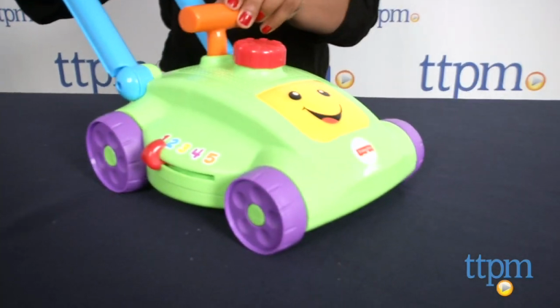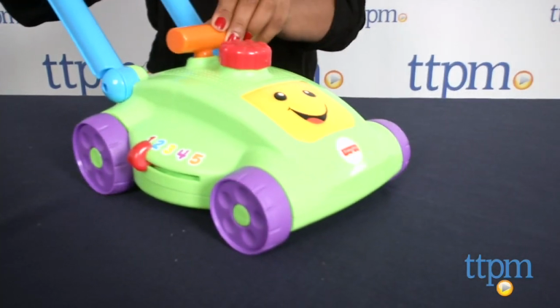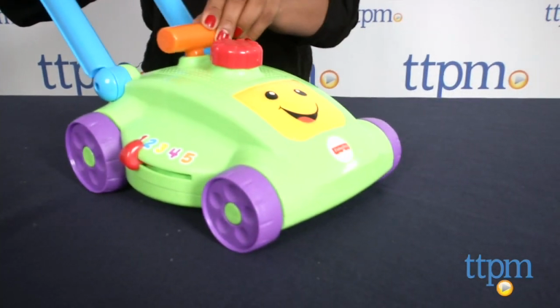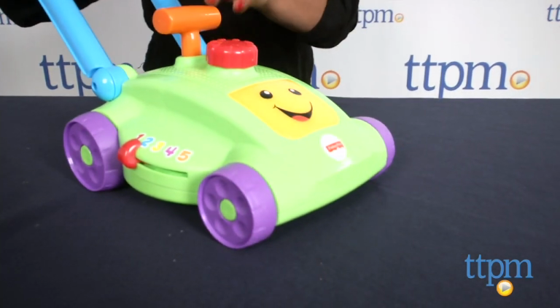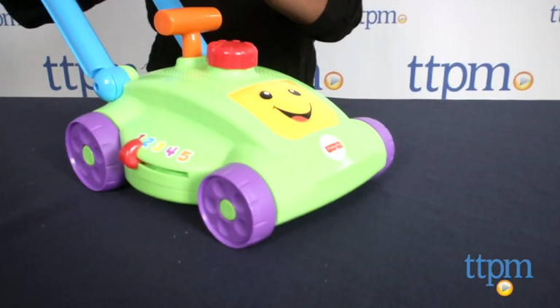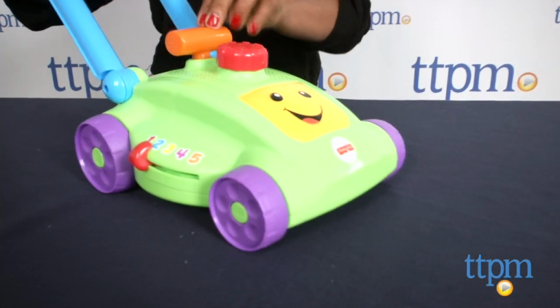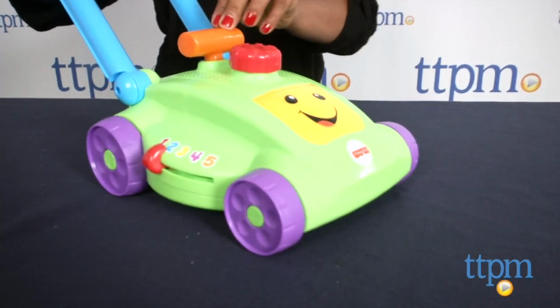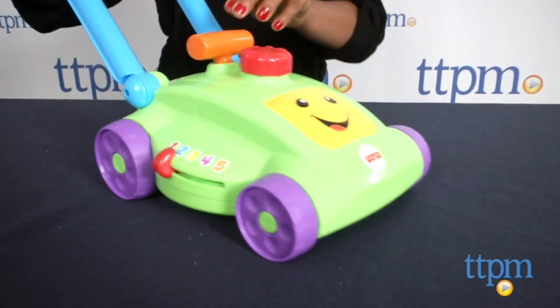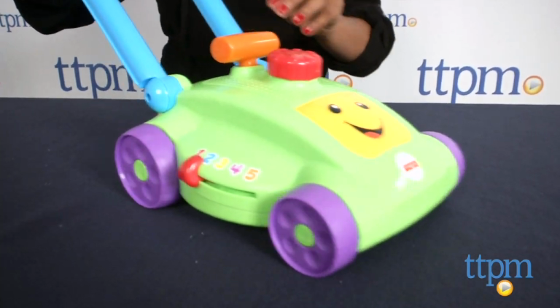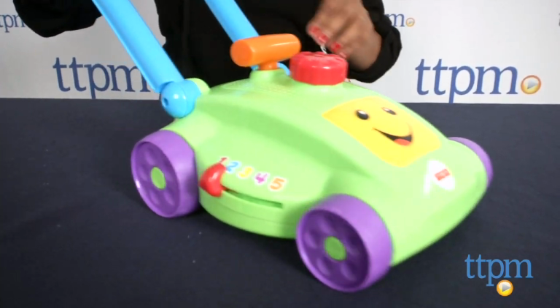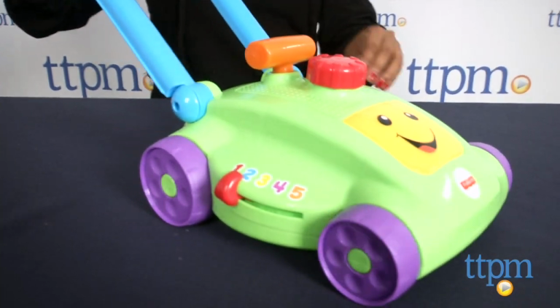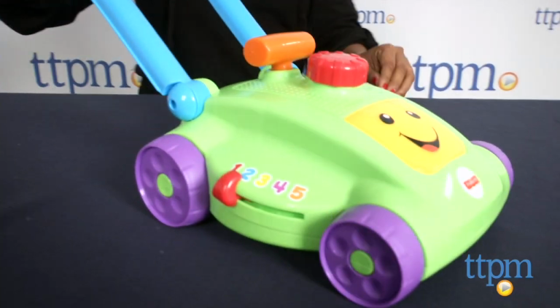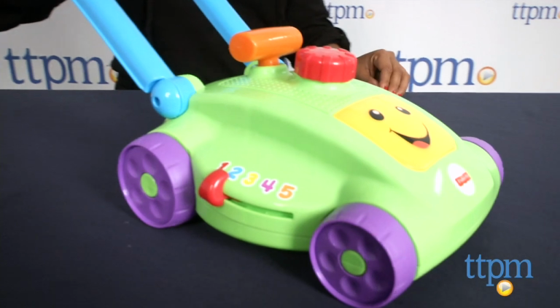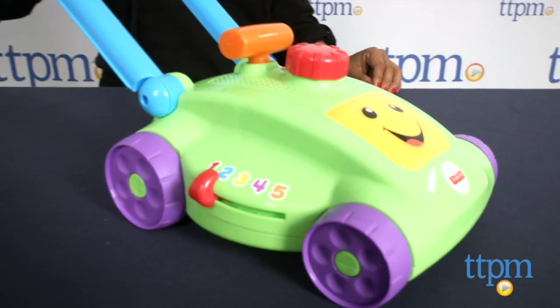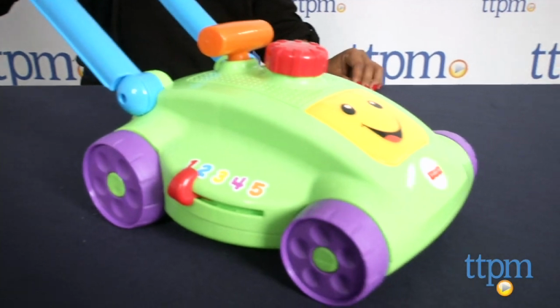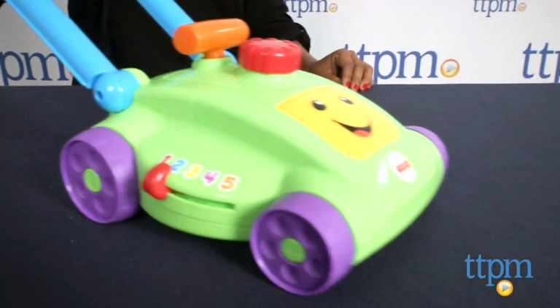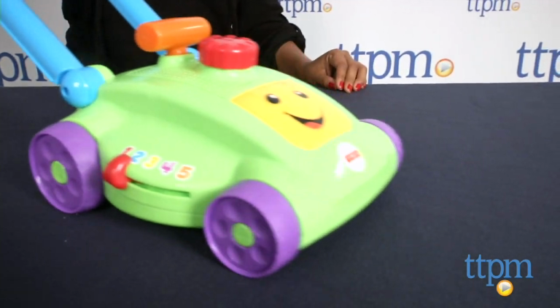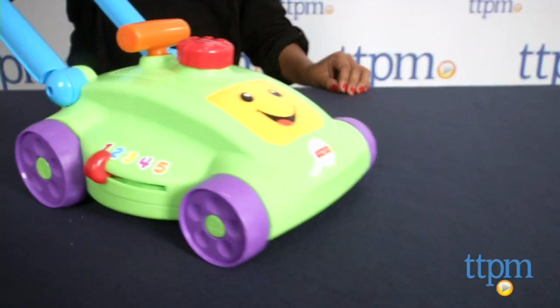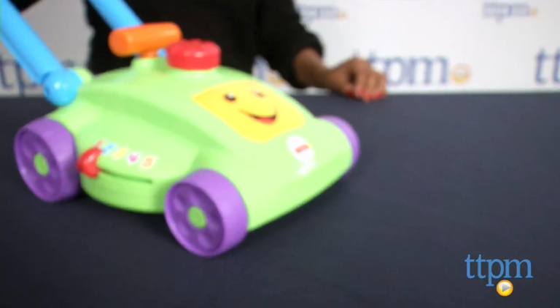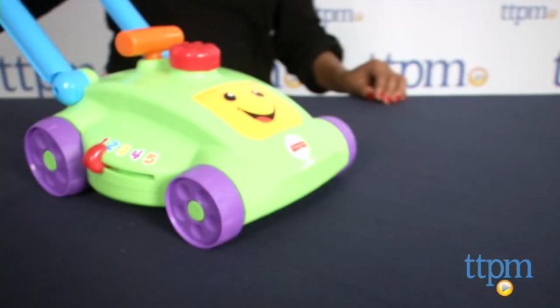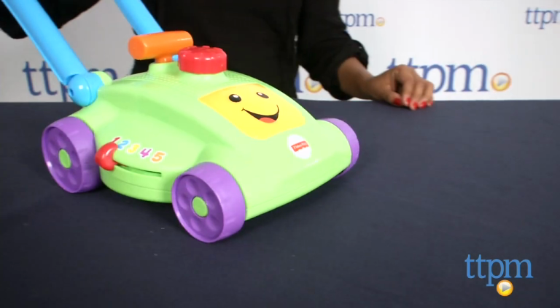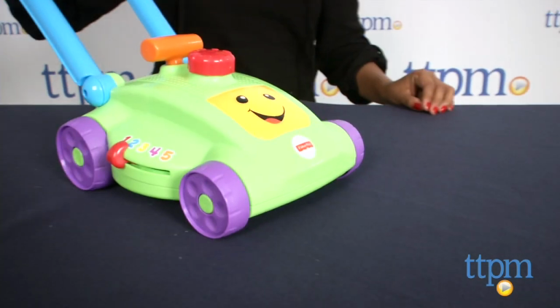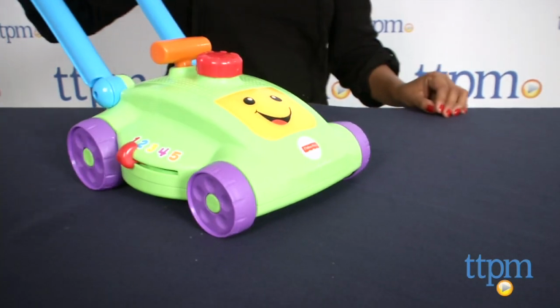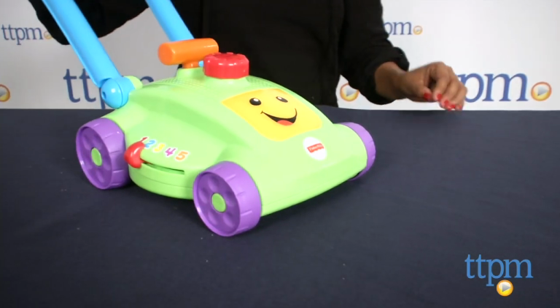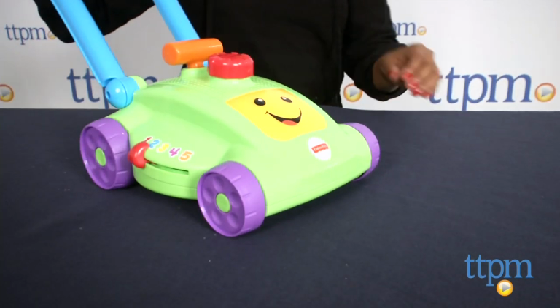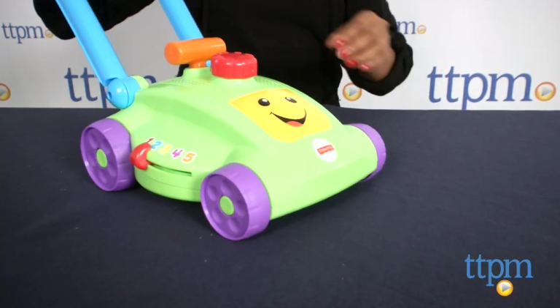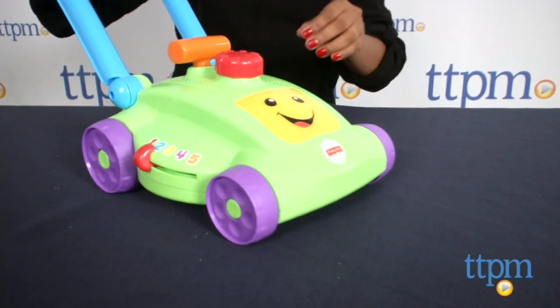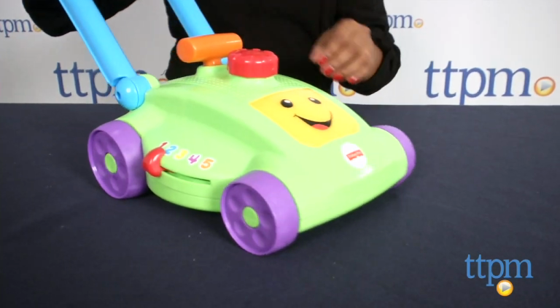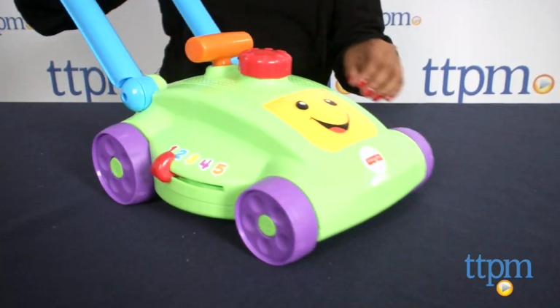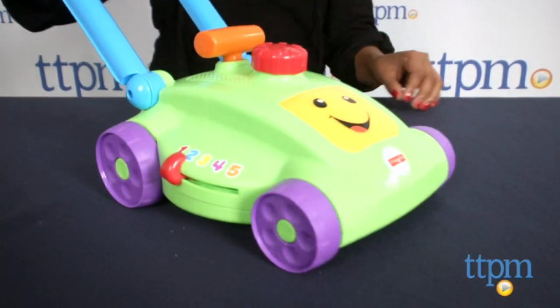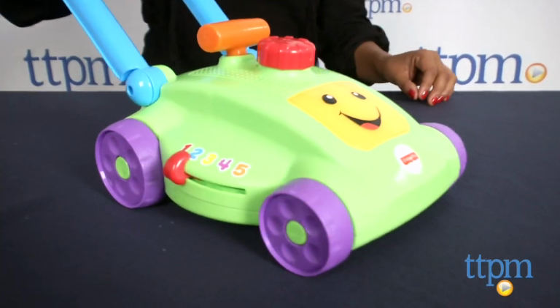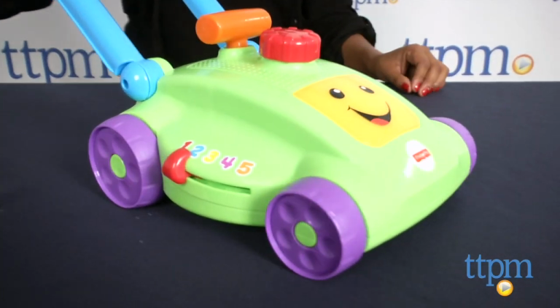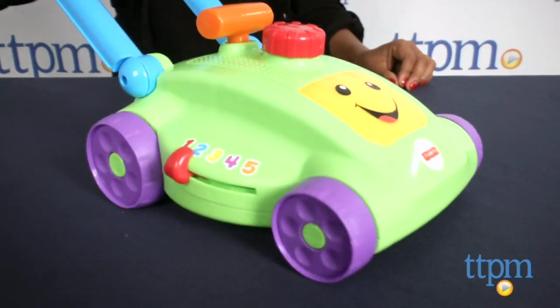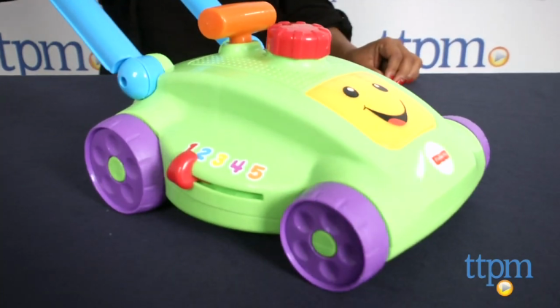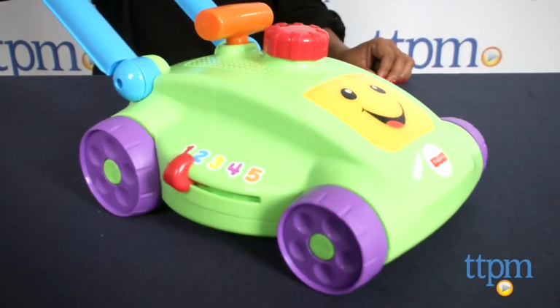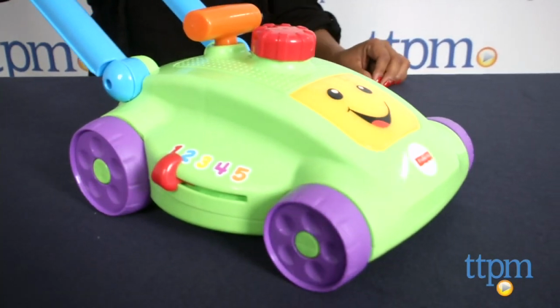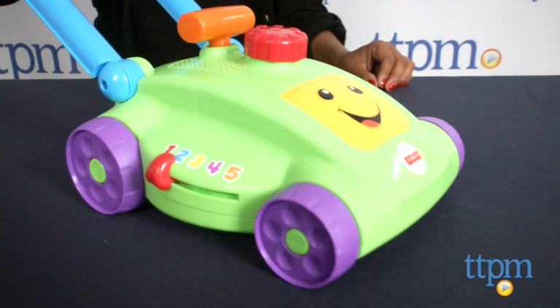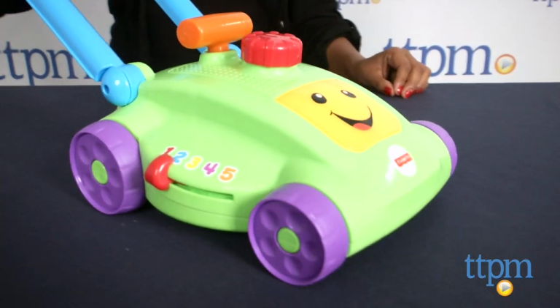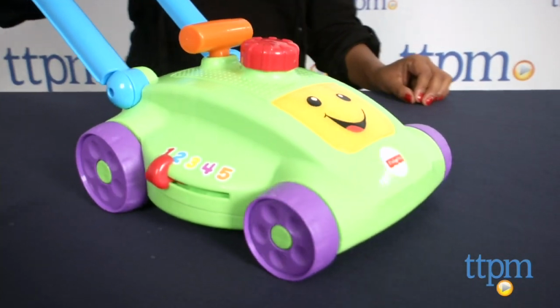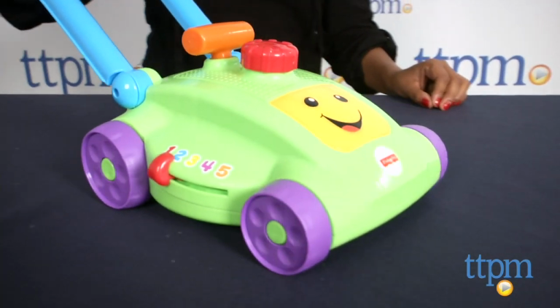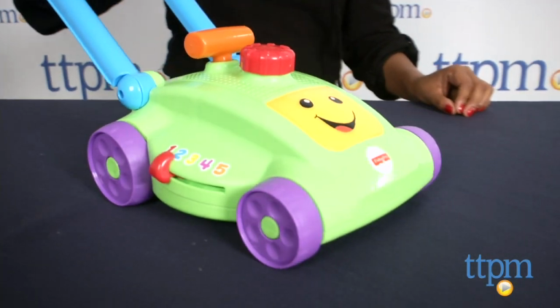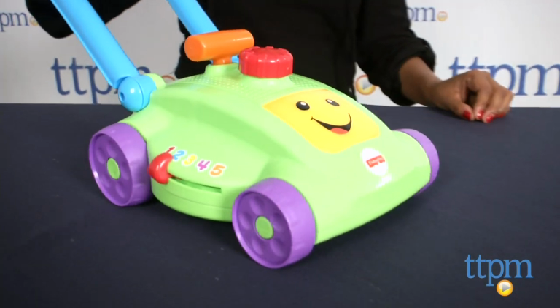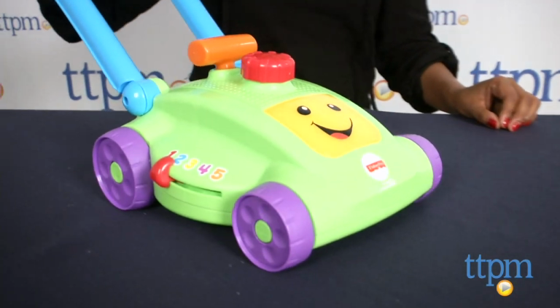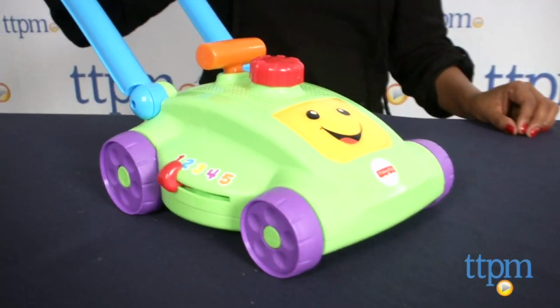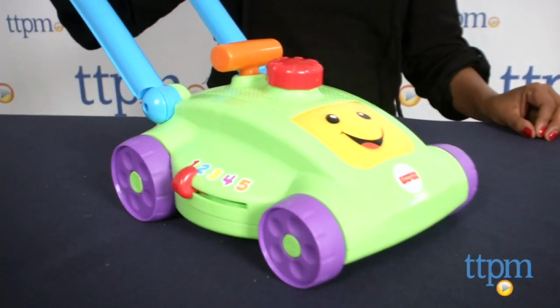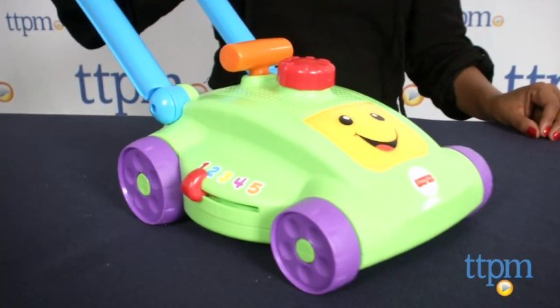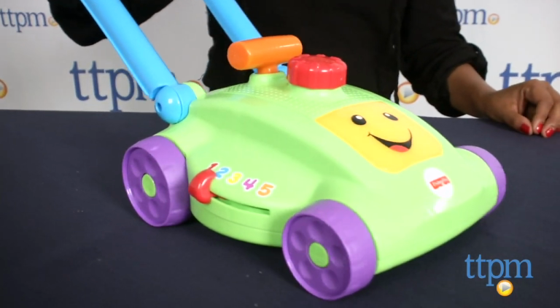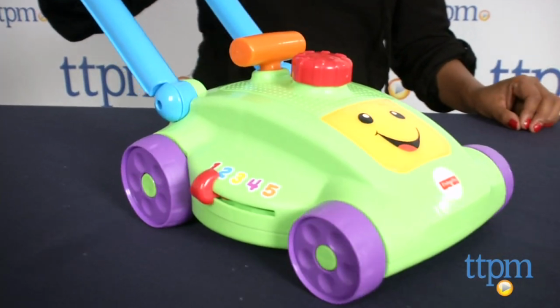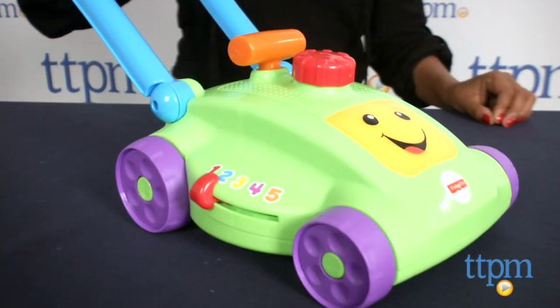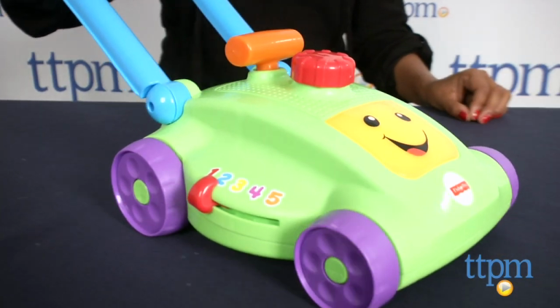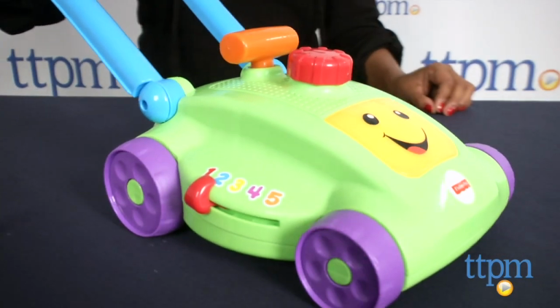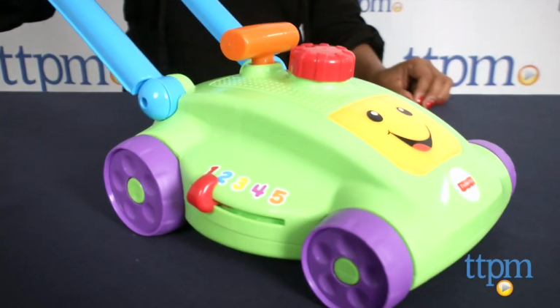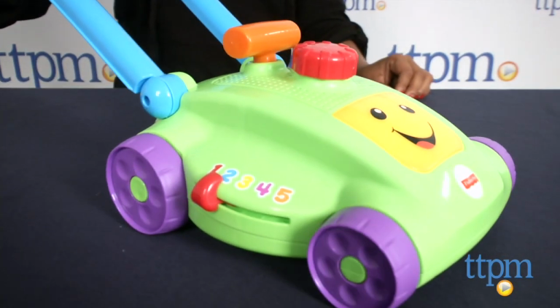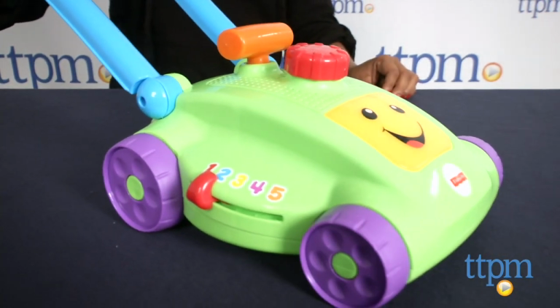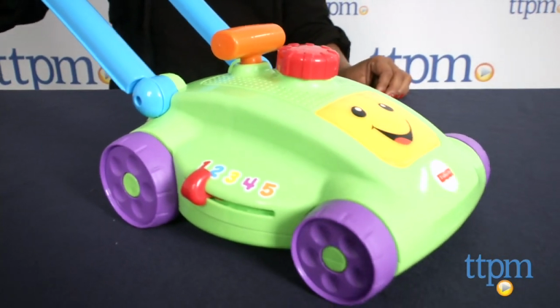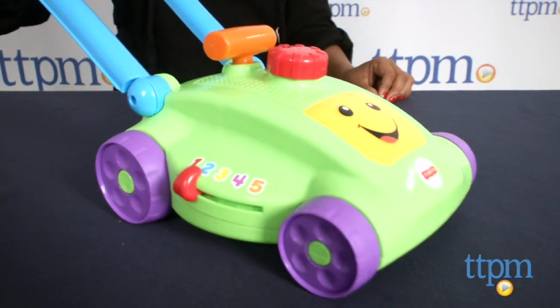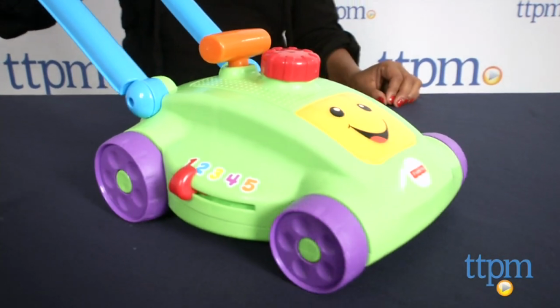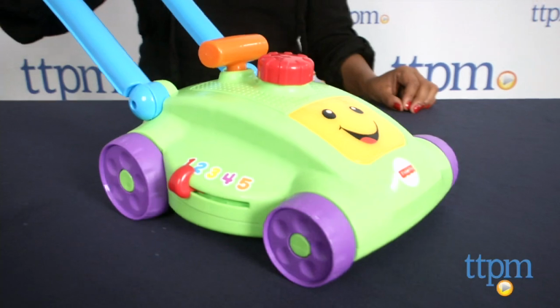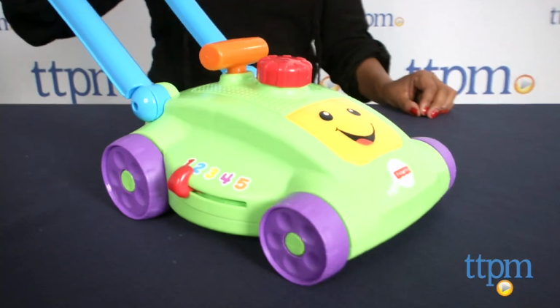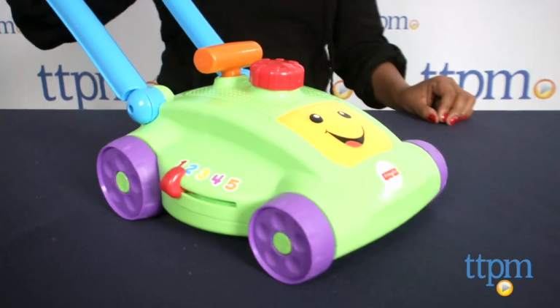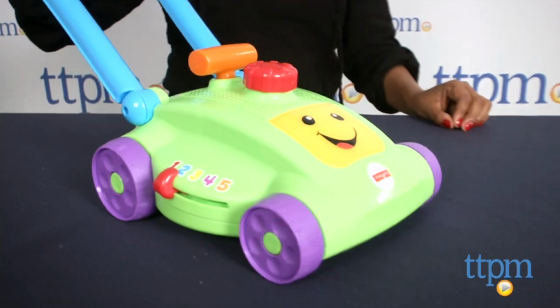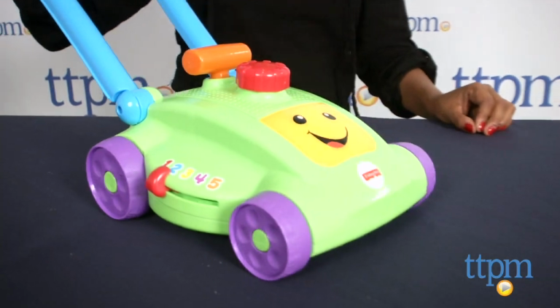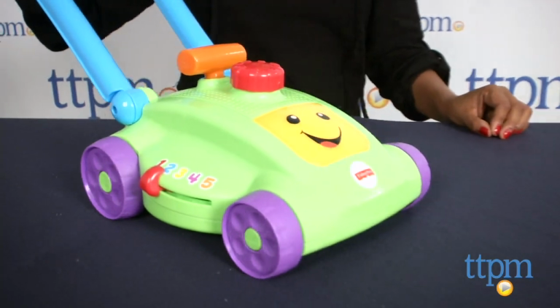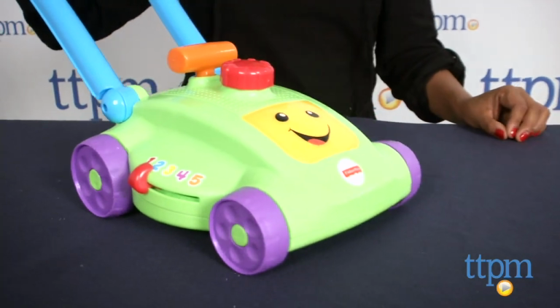The Smart Stages Mower has over 30 sing-along songs, tunes and phrases, and teaches numbers, actions, opposites, and so much more.